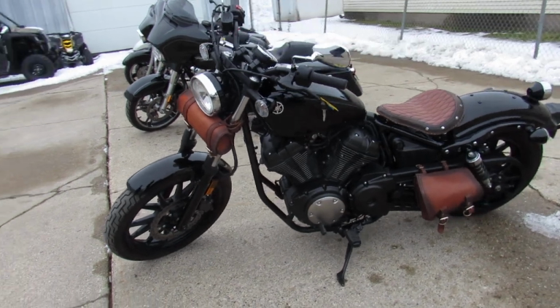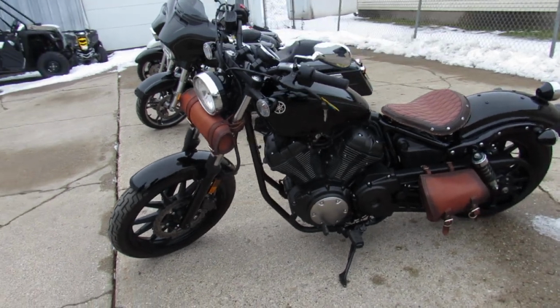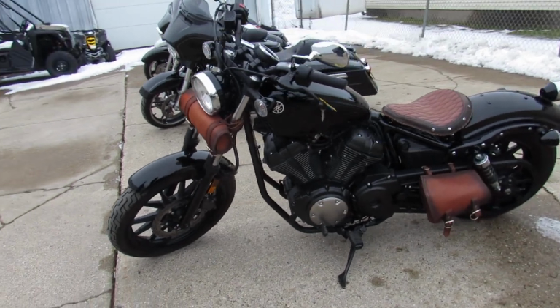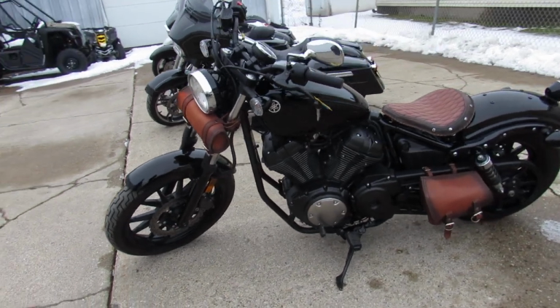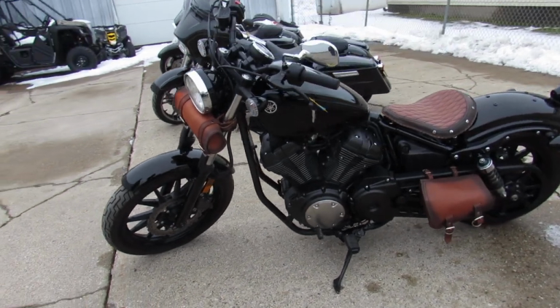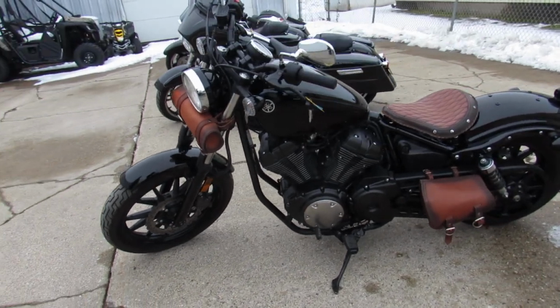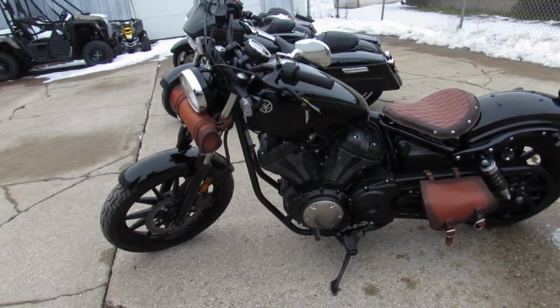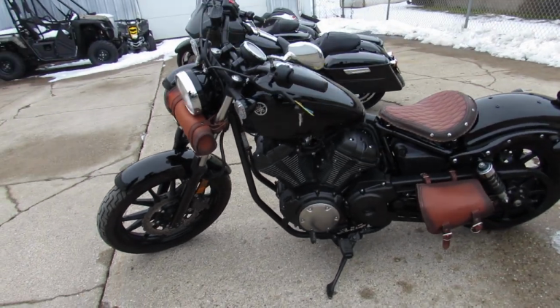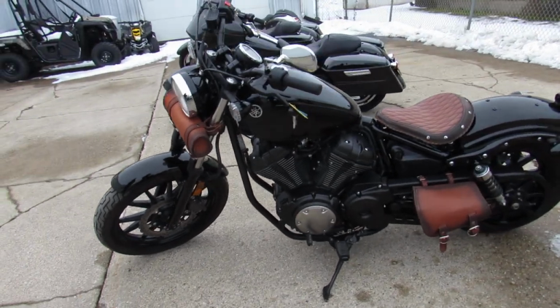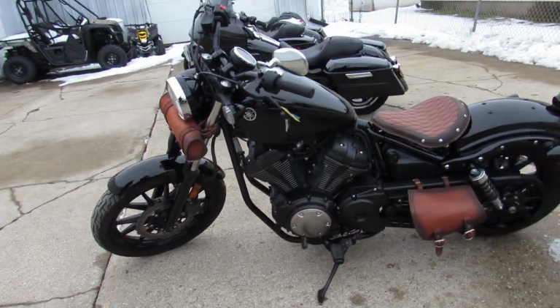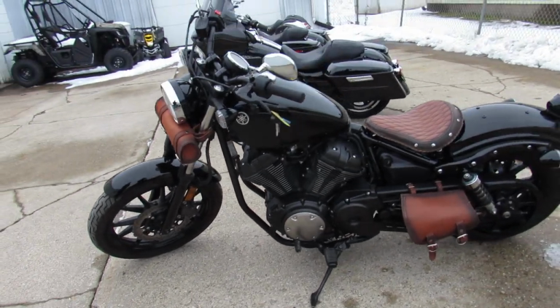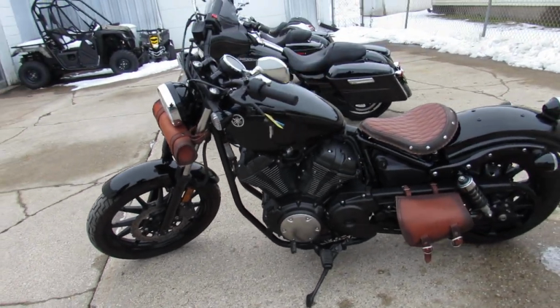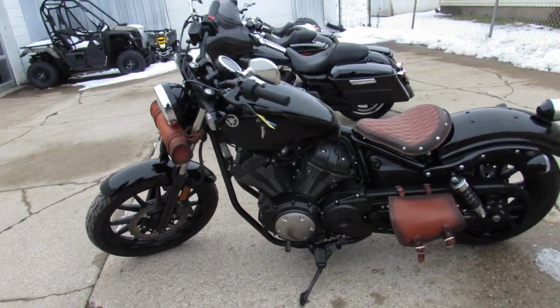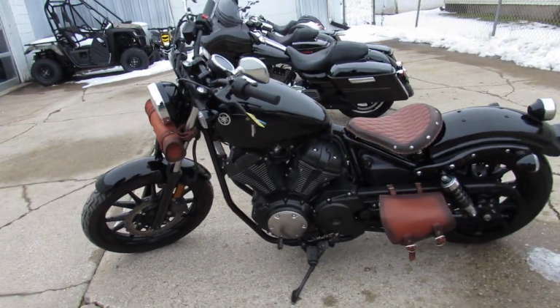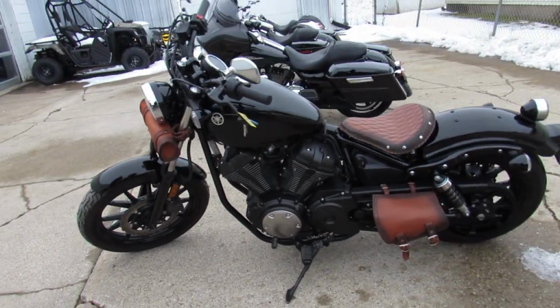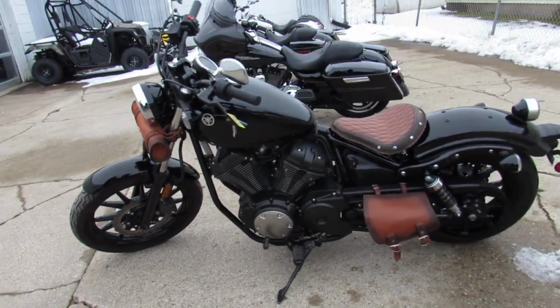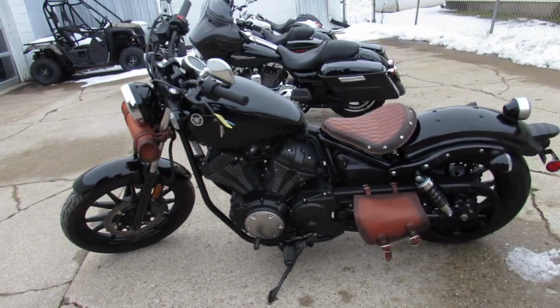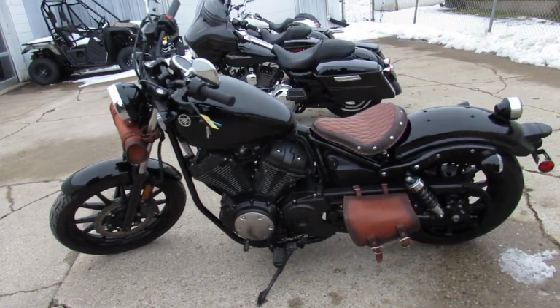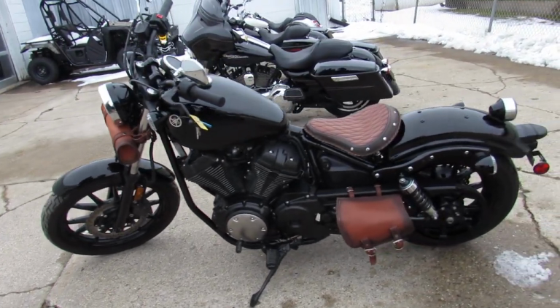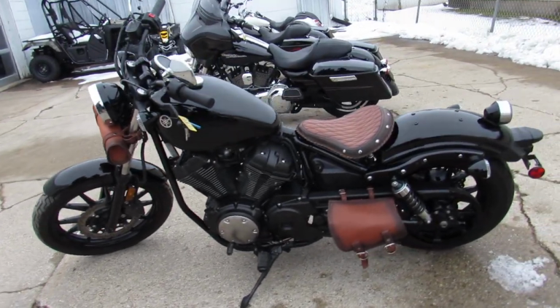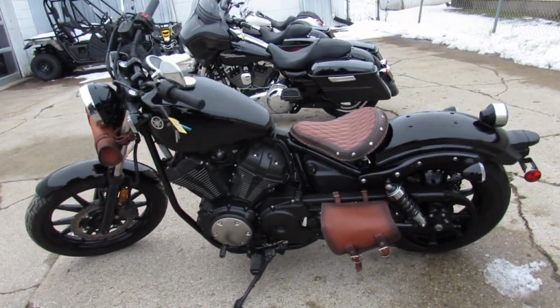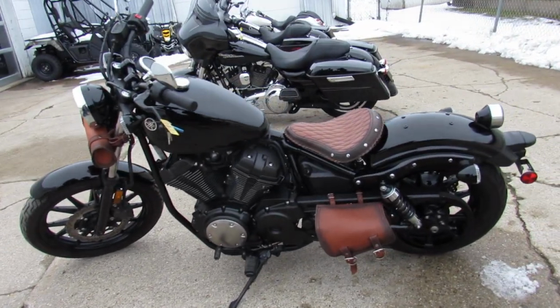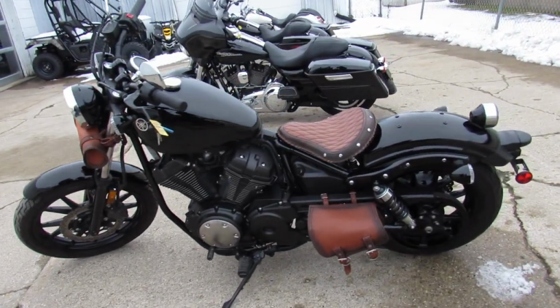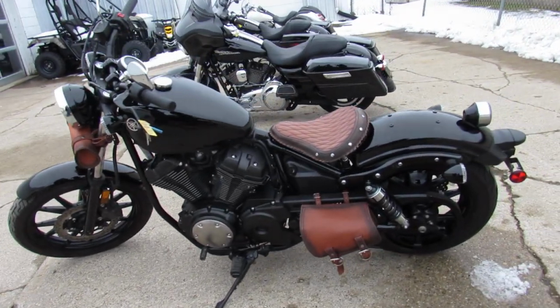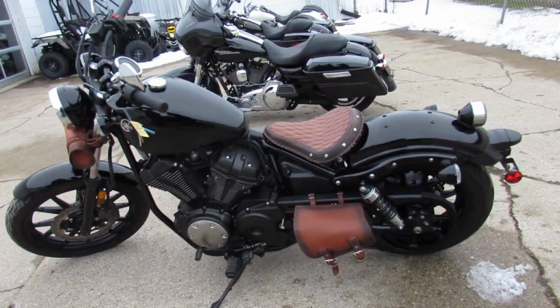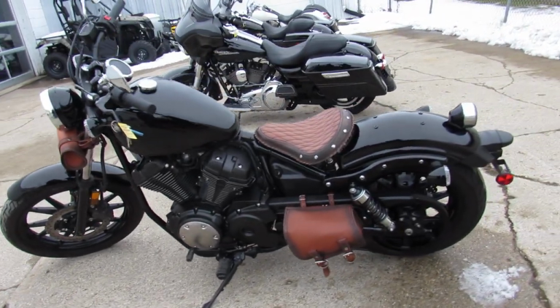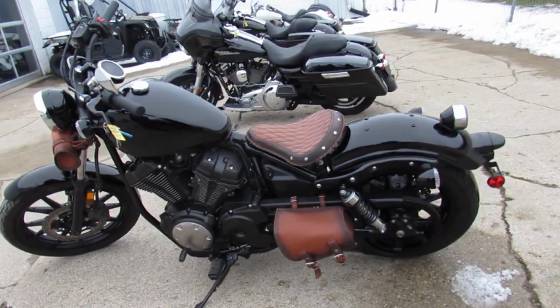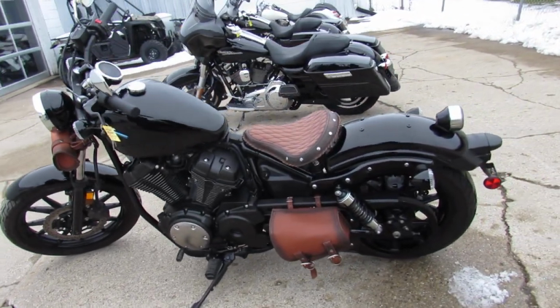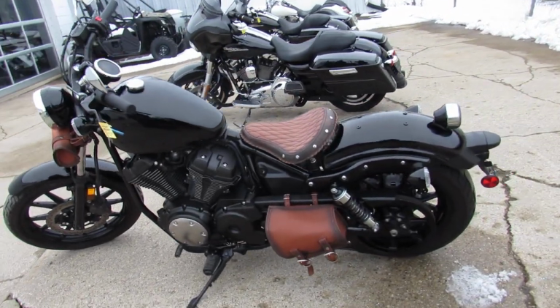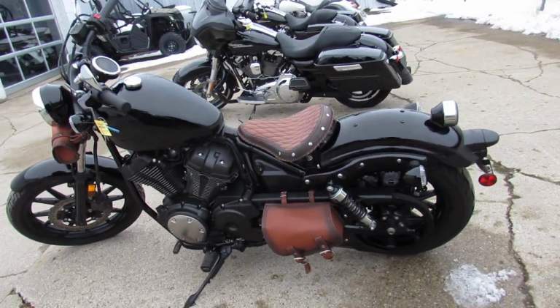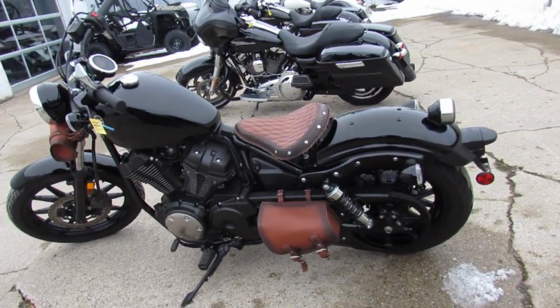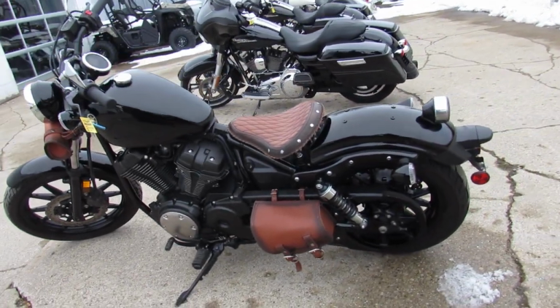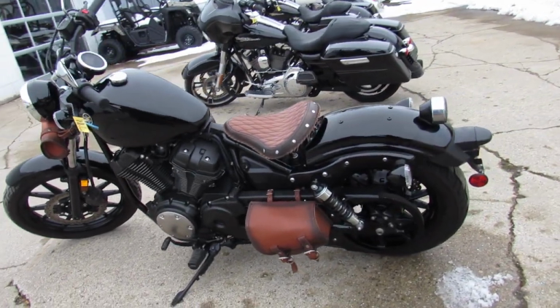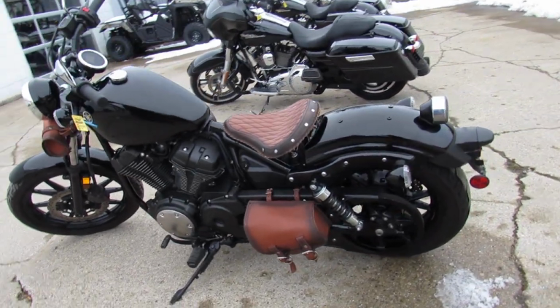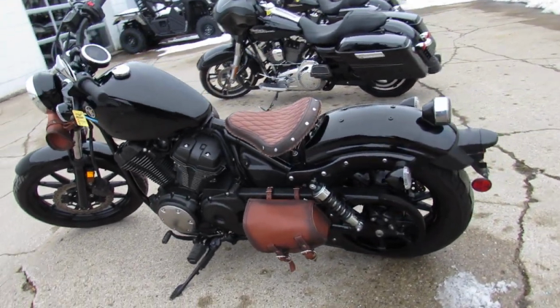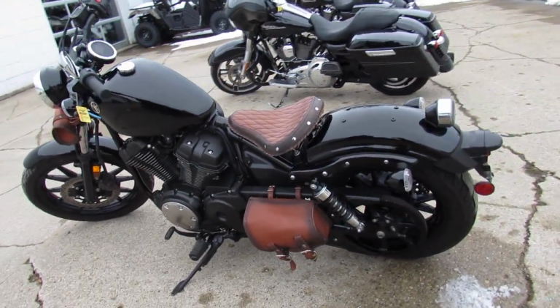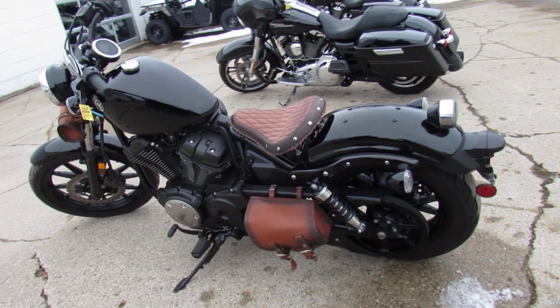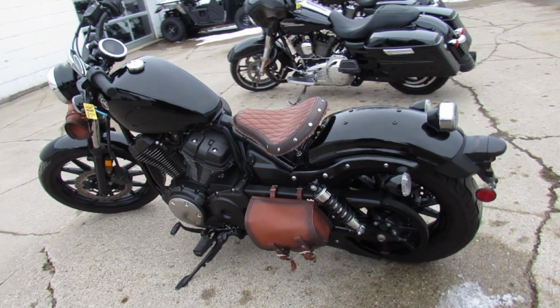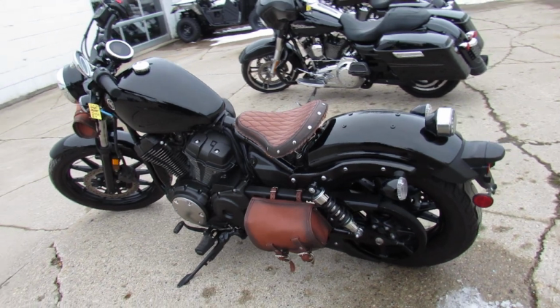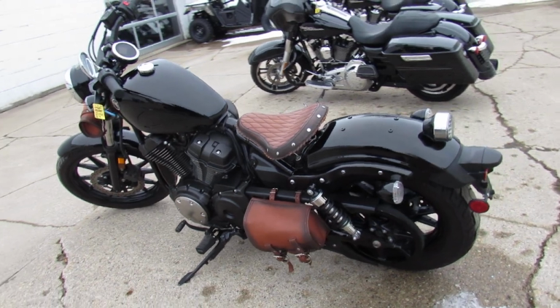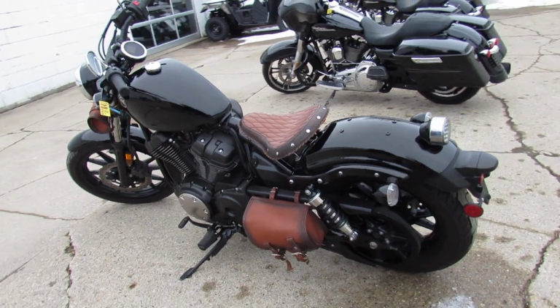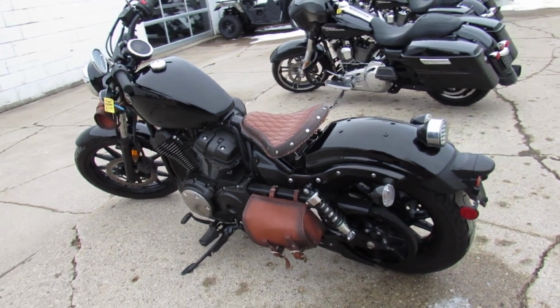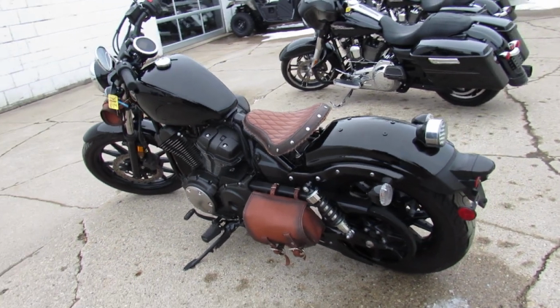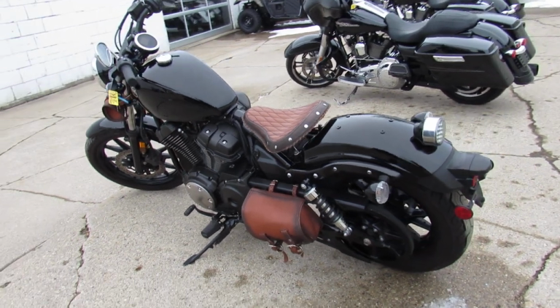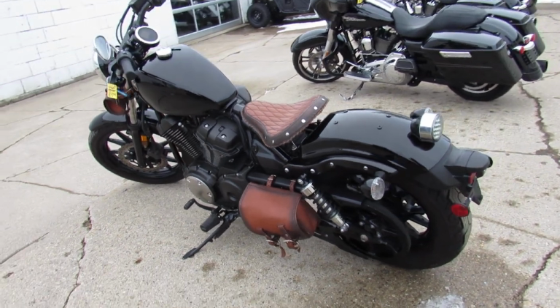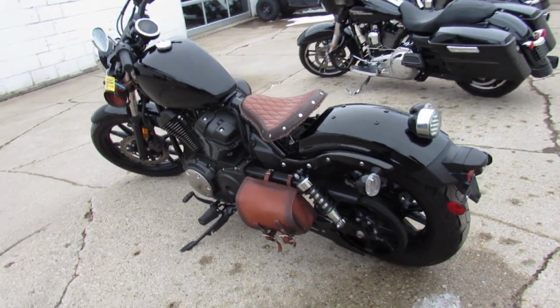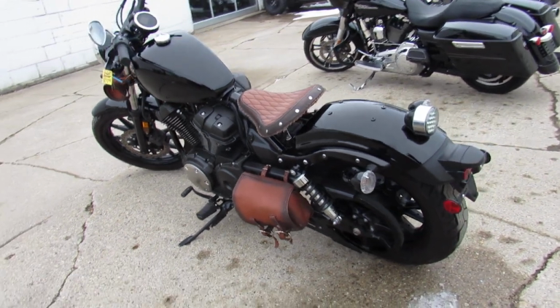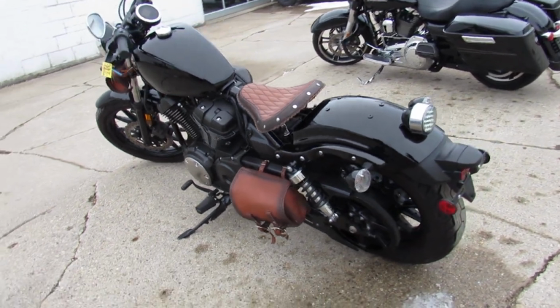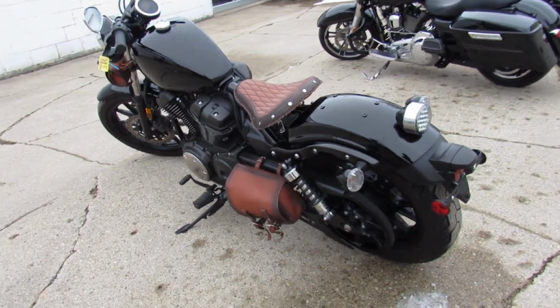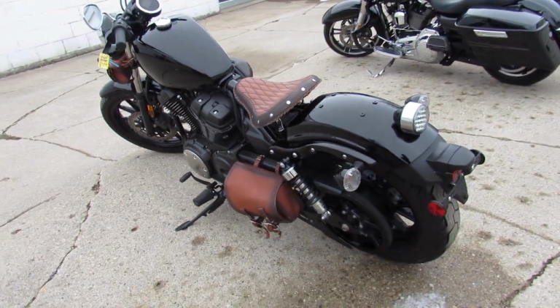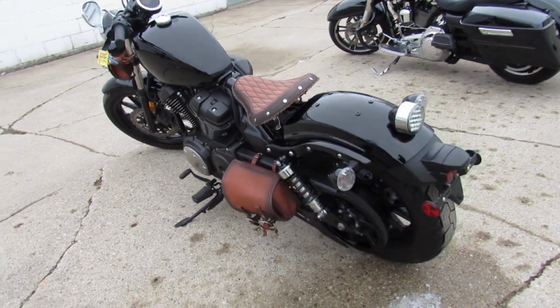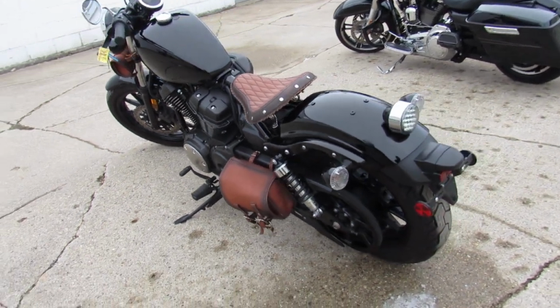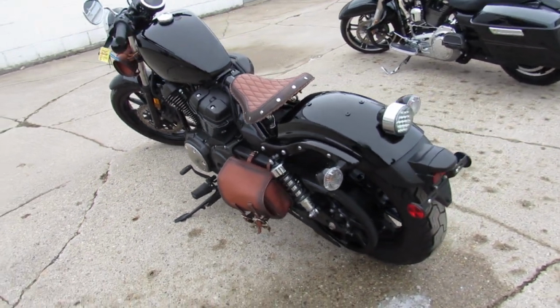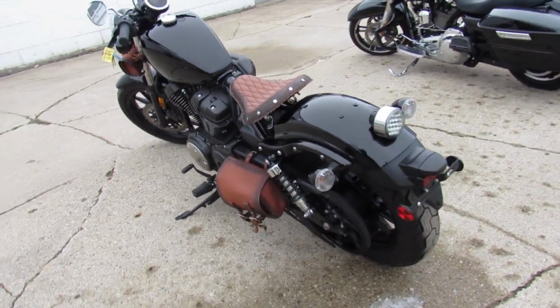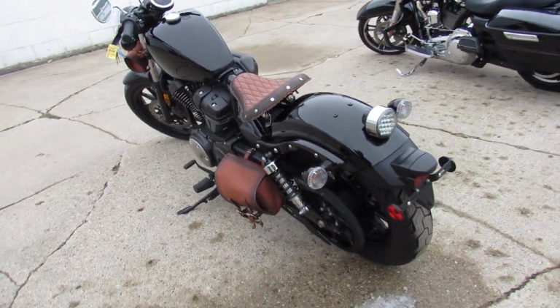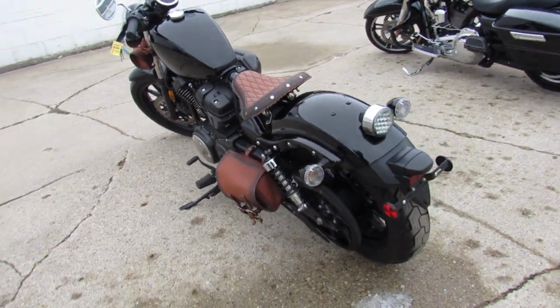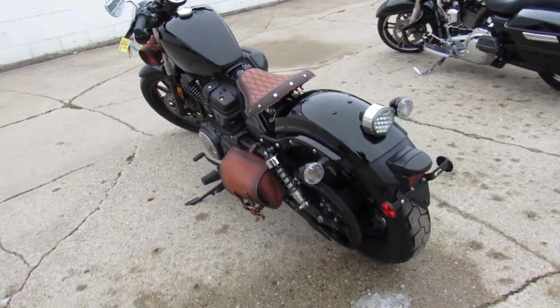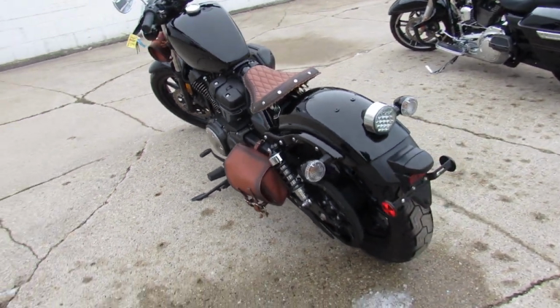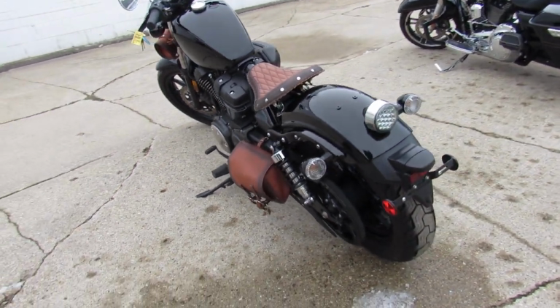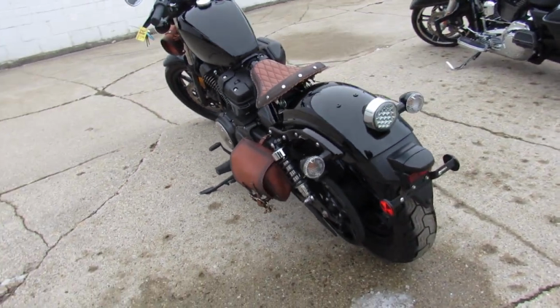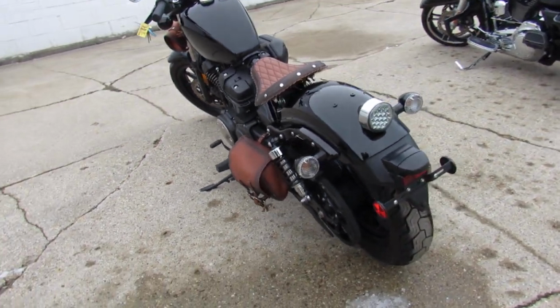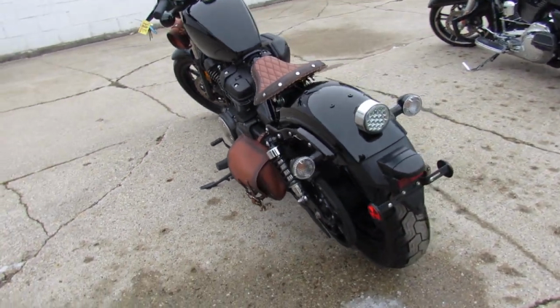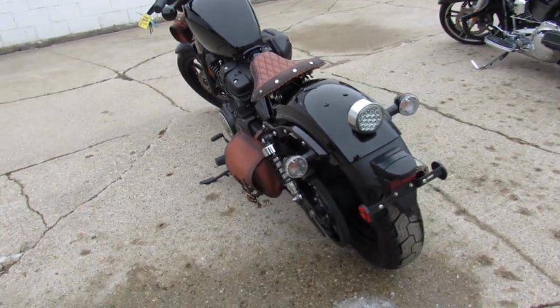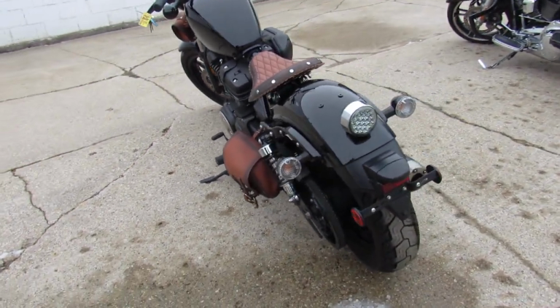It's got the custom seat with matching fork bag and side bag. Sharp bike all the way around, just serviced at the factory and ready for the road.